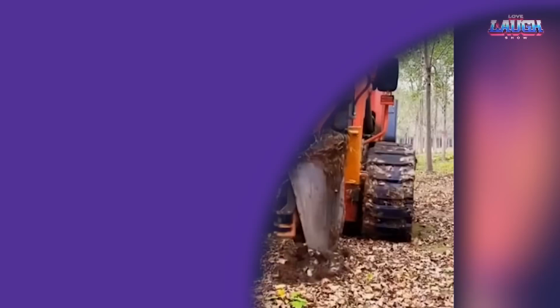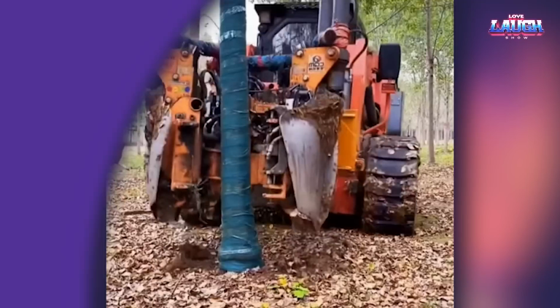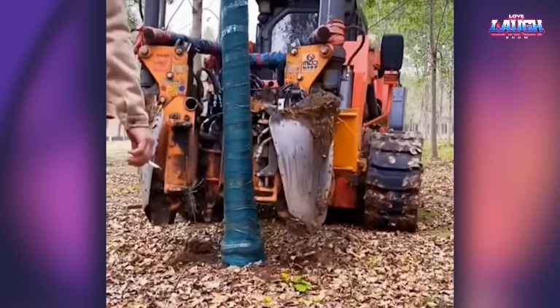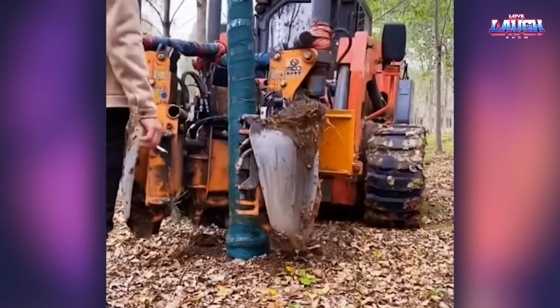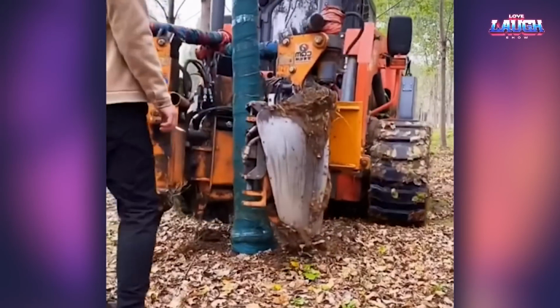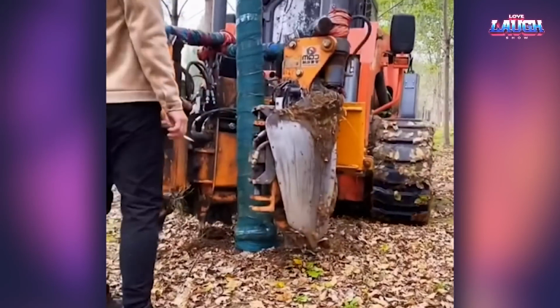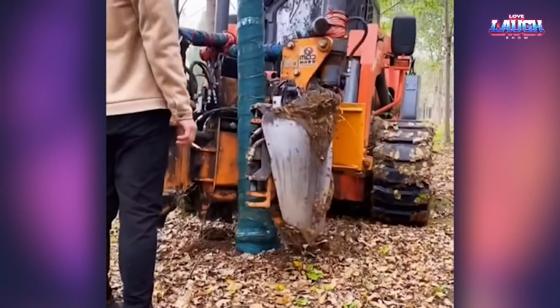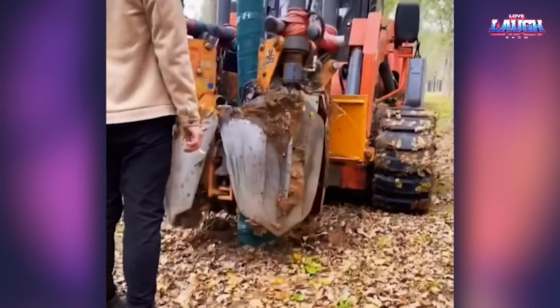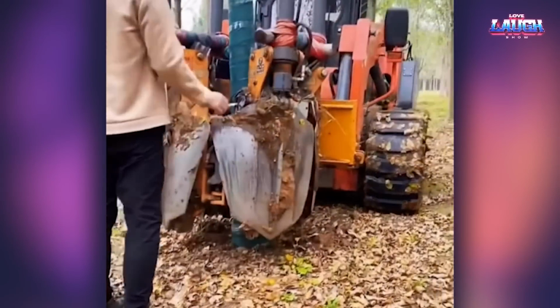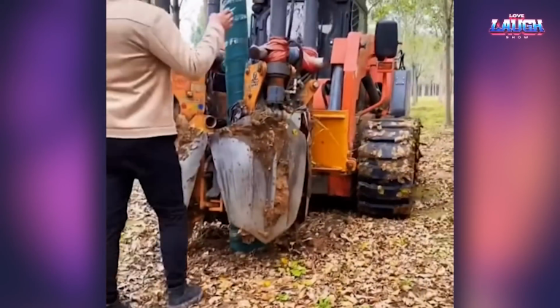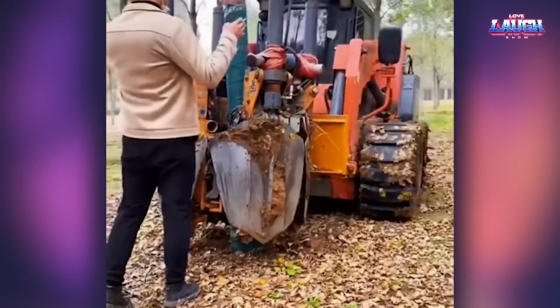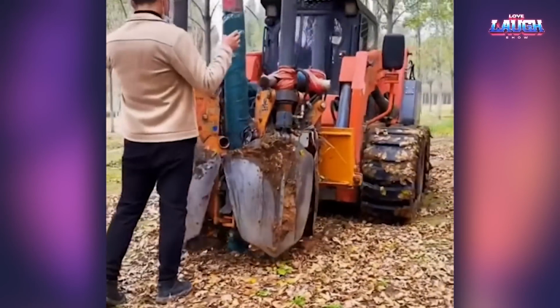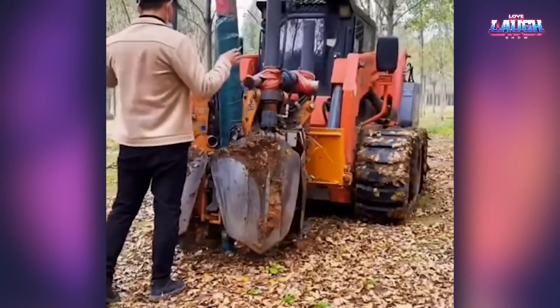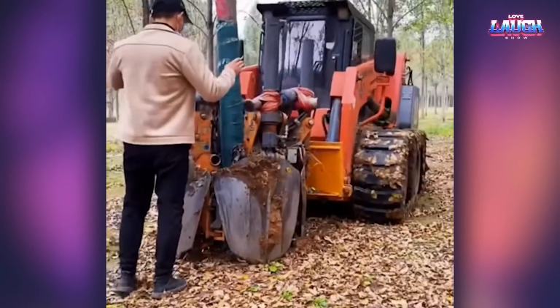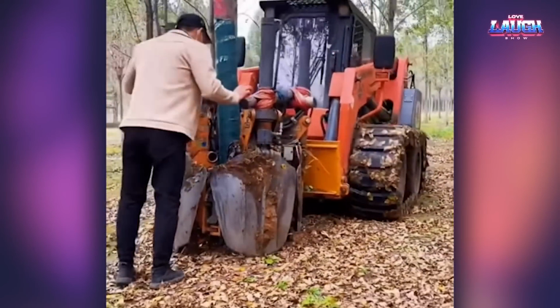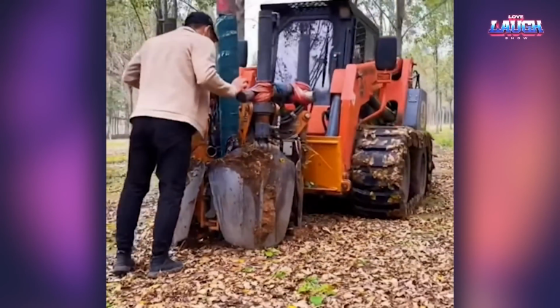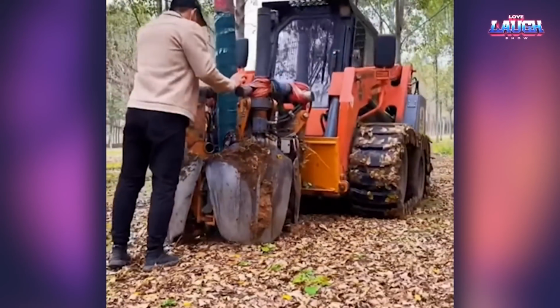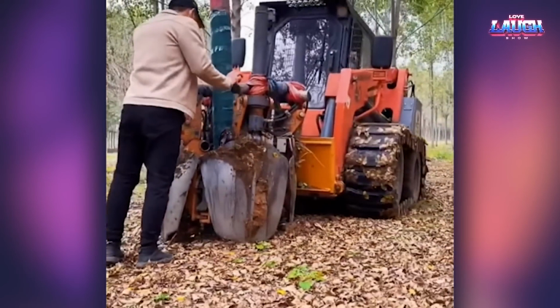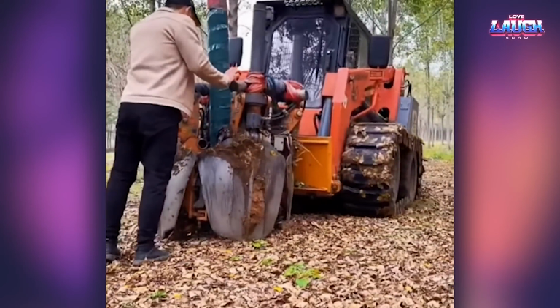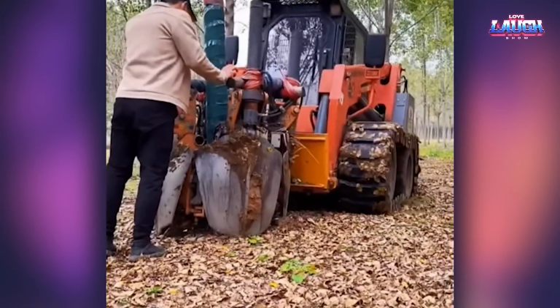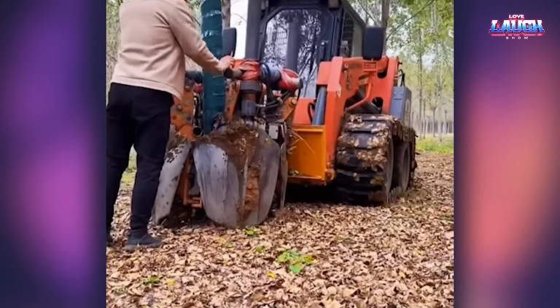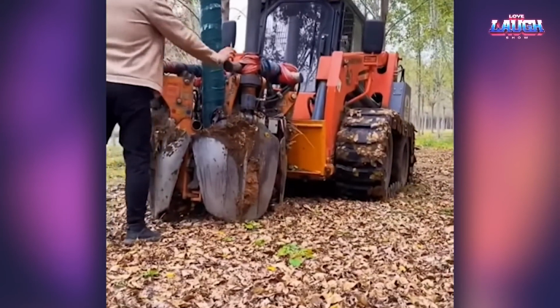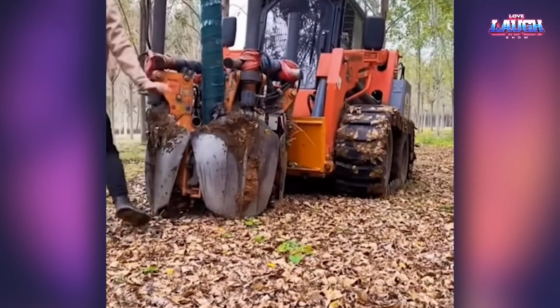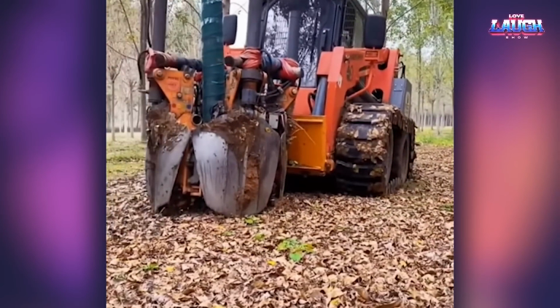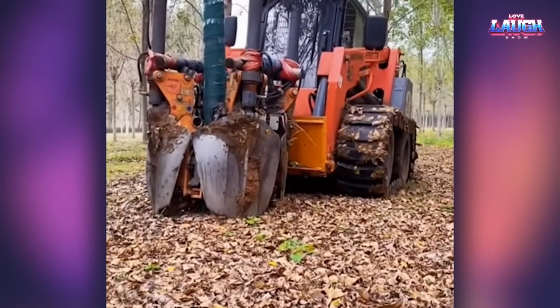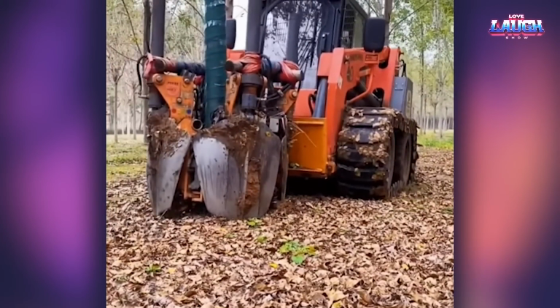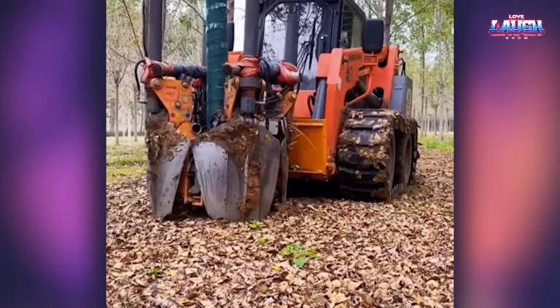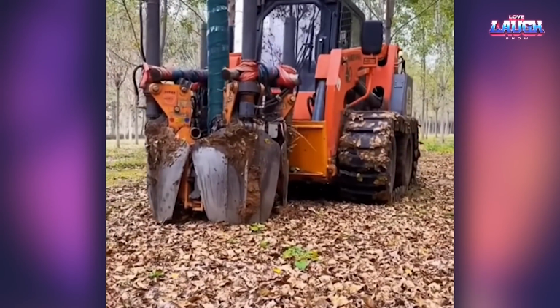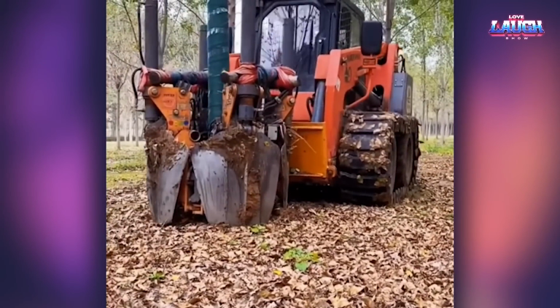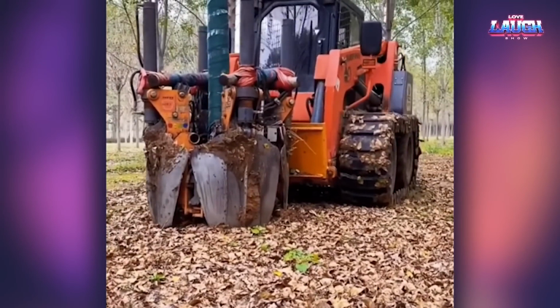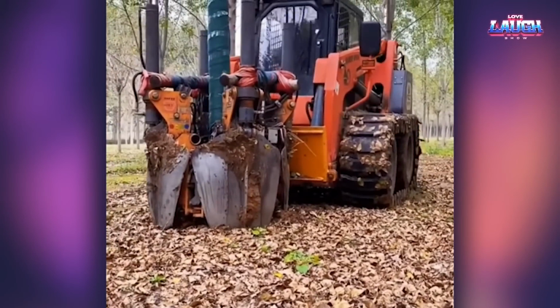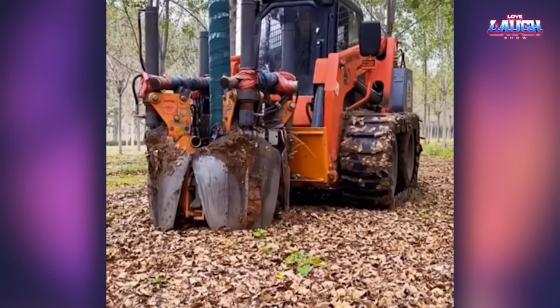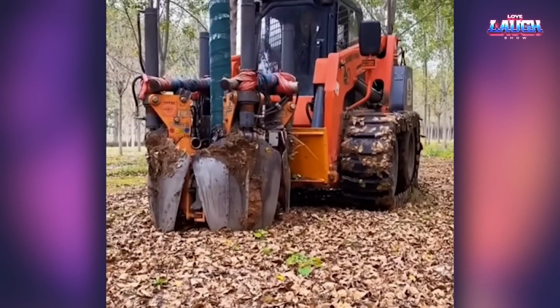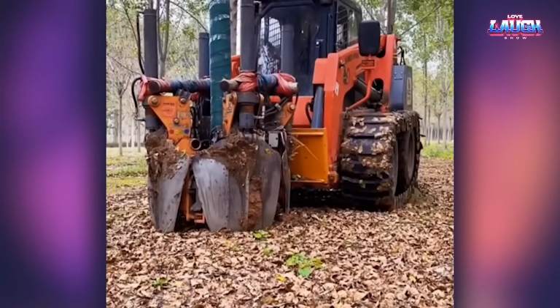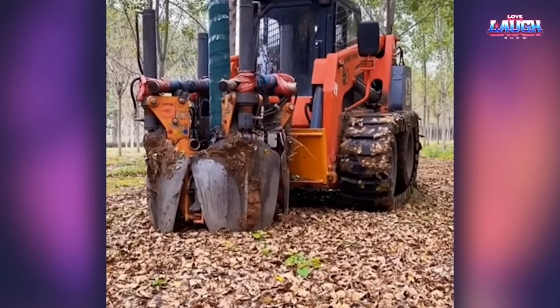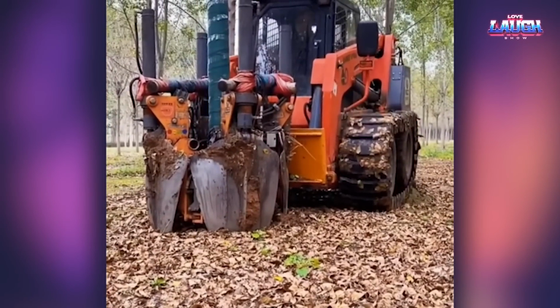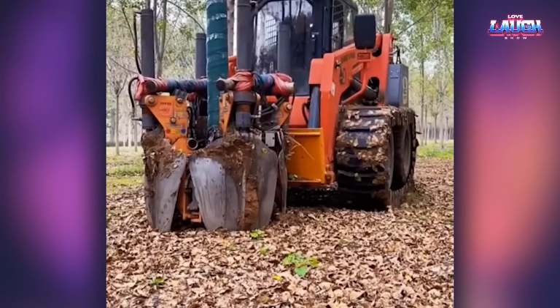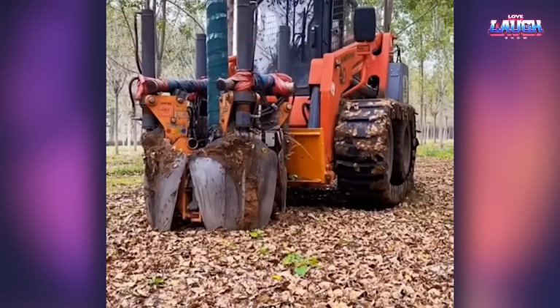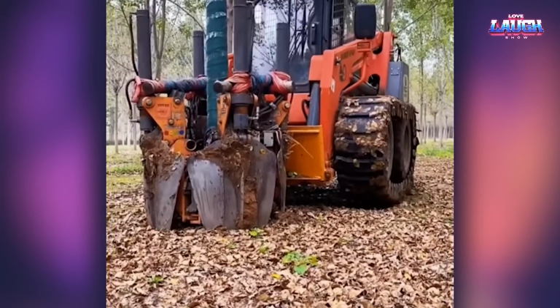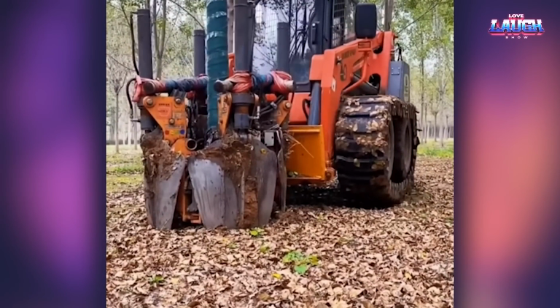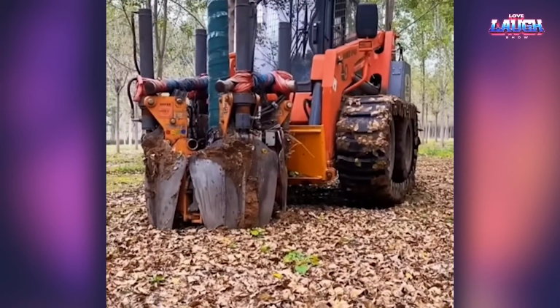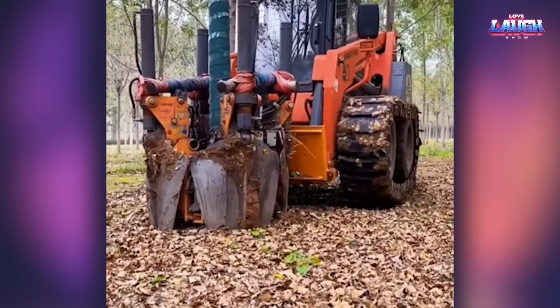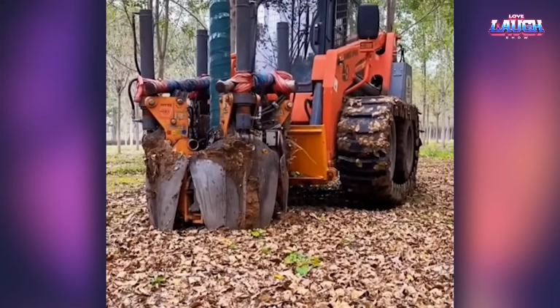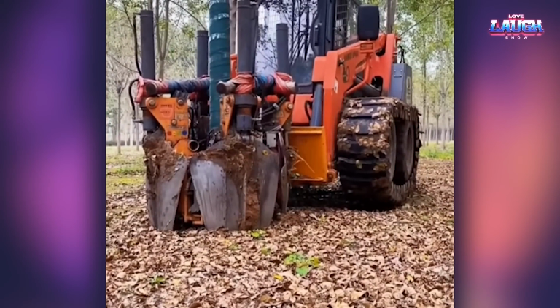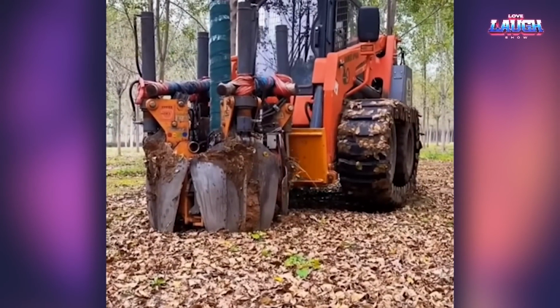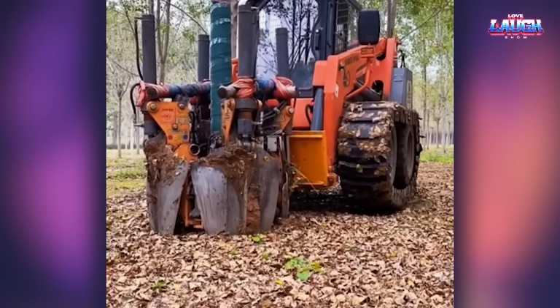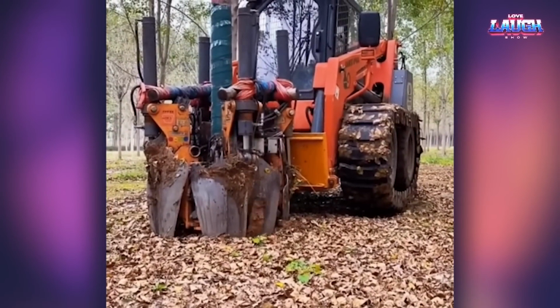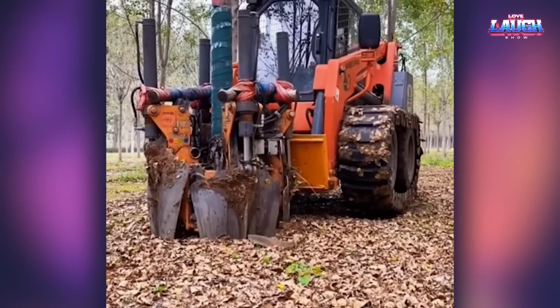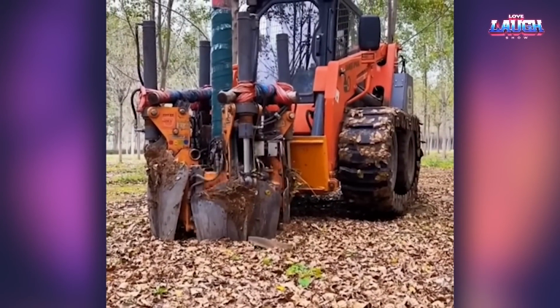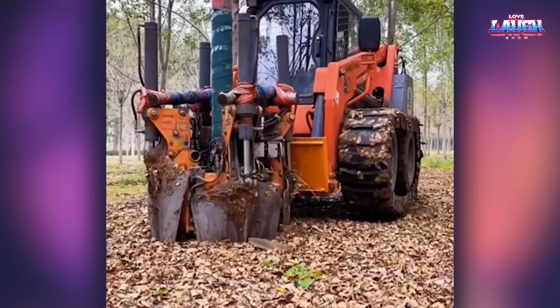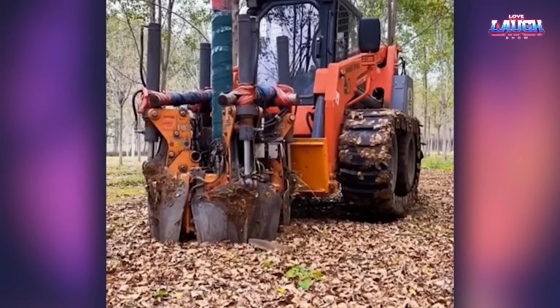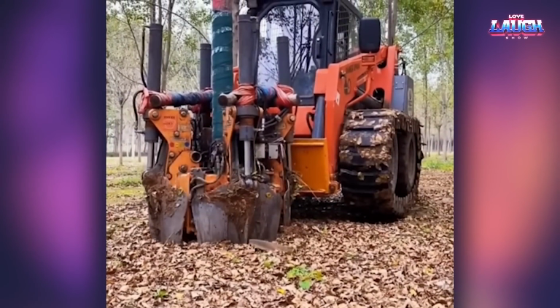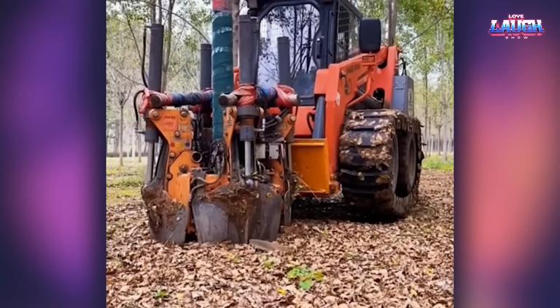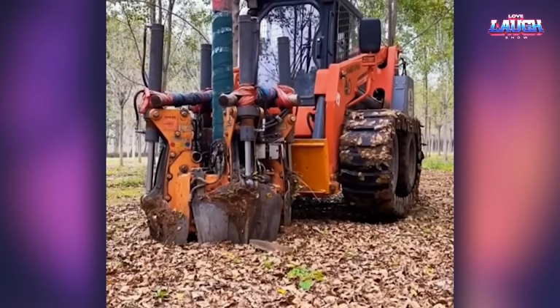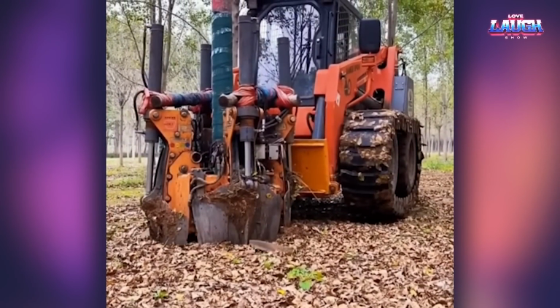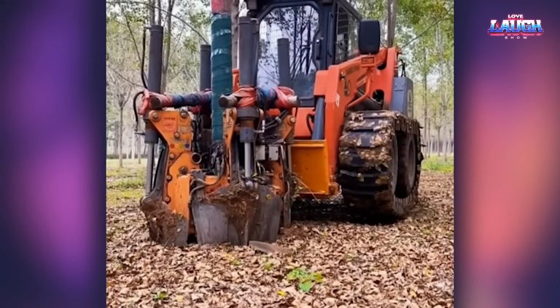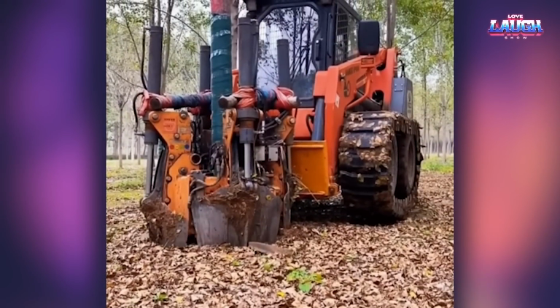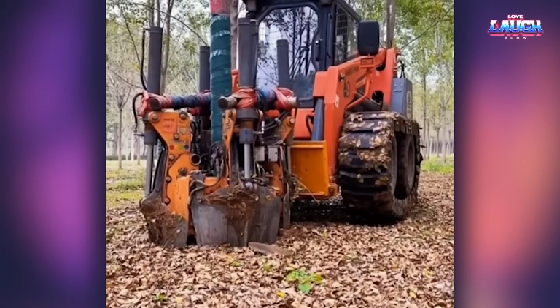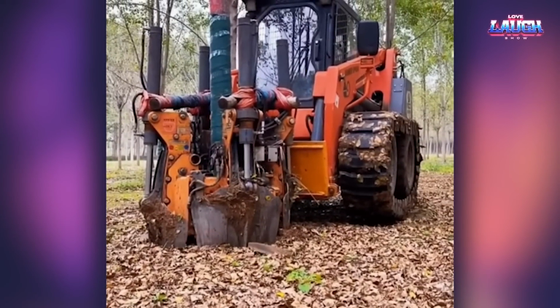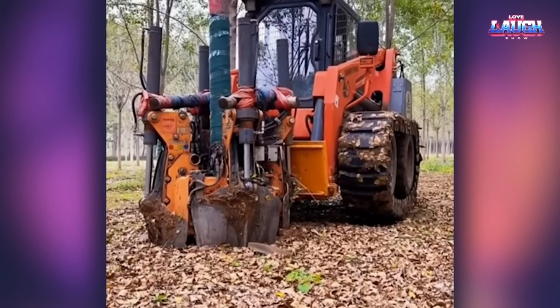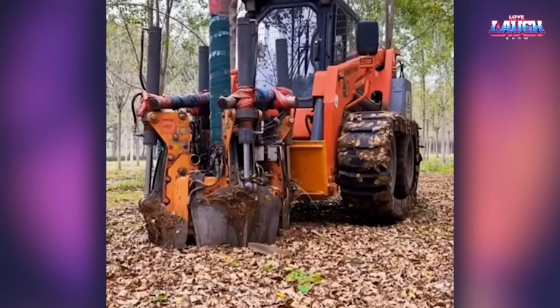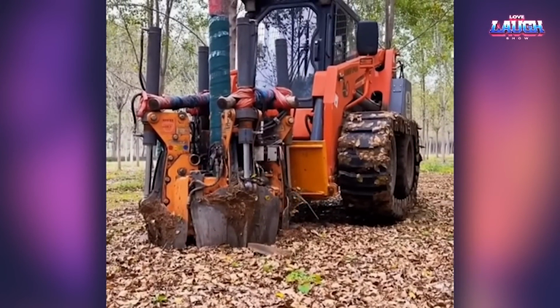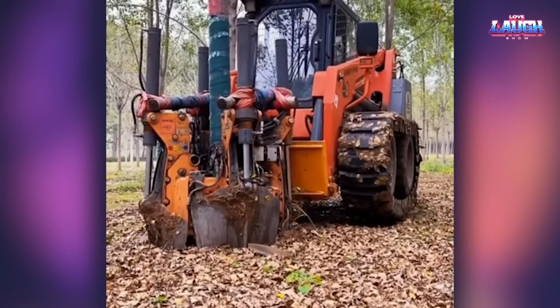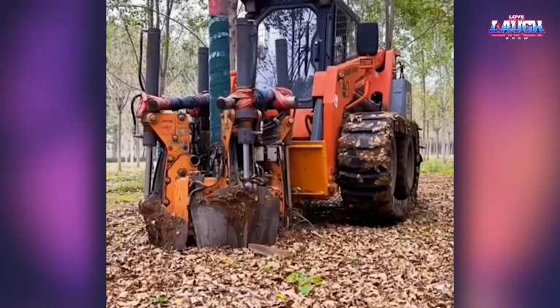It is a hydraulic shovel. With this equipment, you can safely transplant trees without damaging their root system.